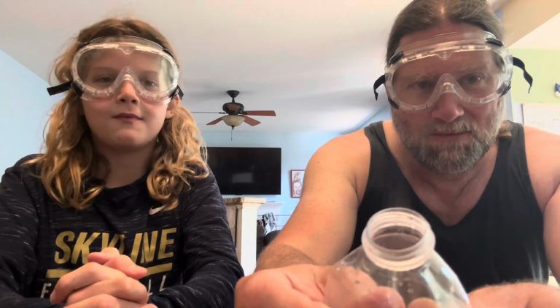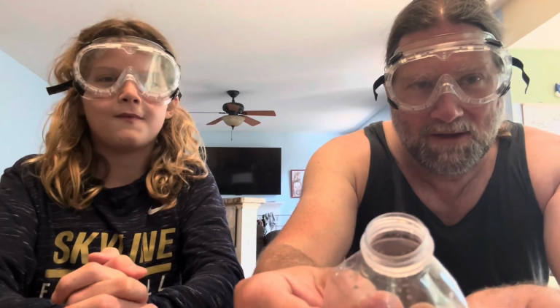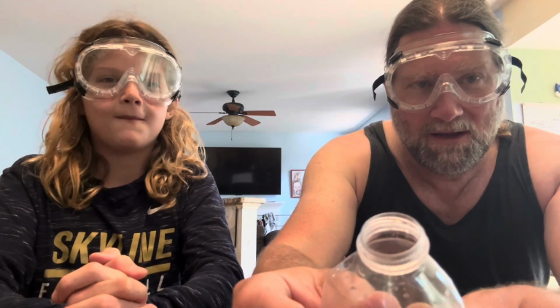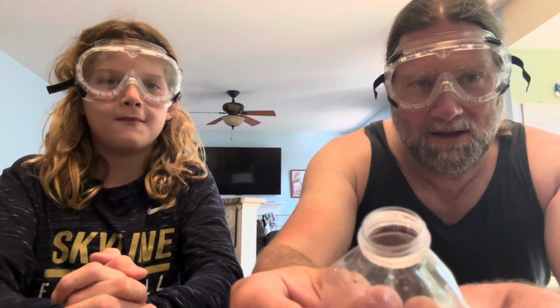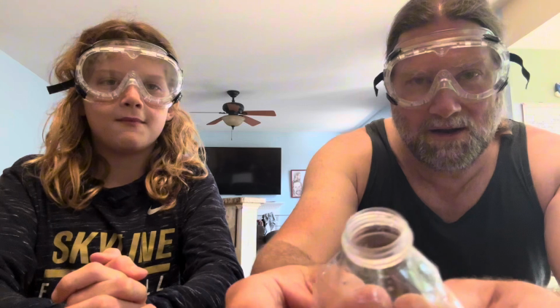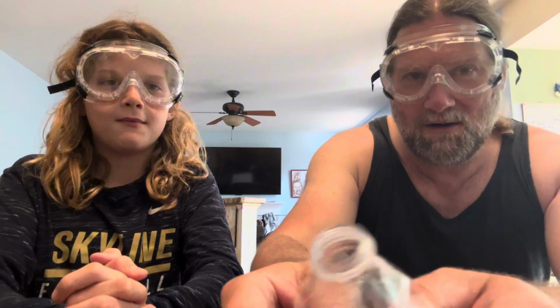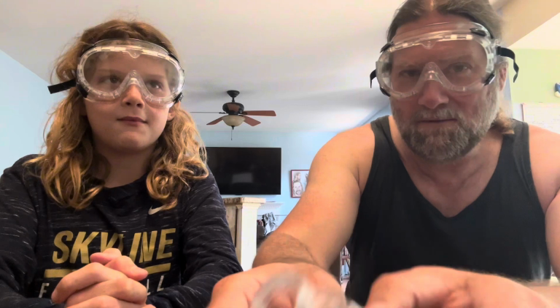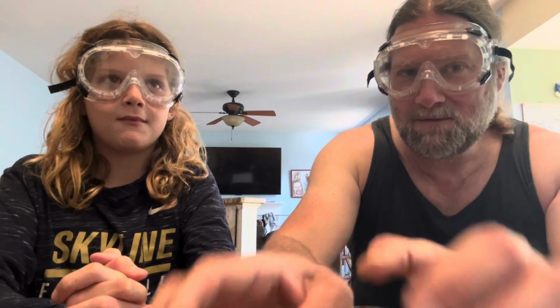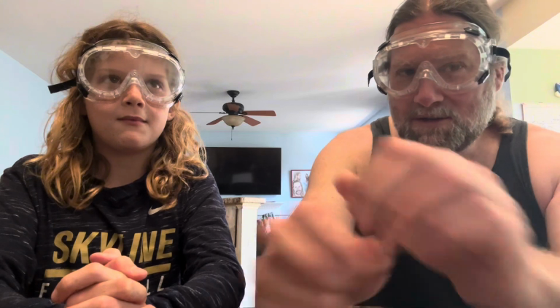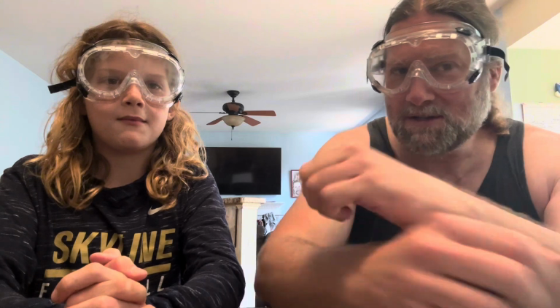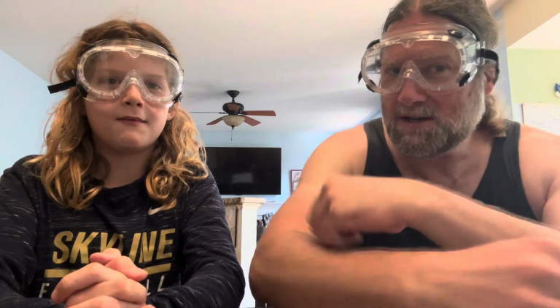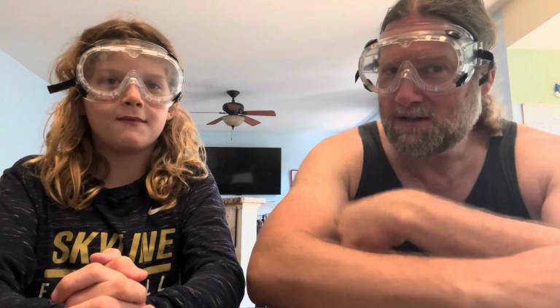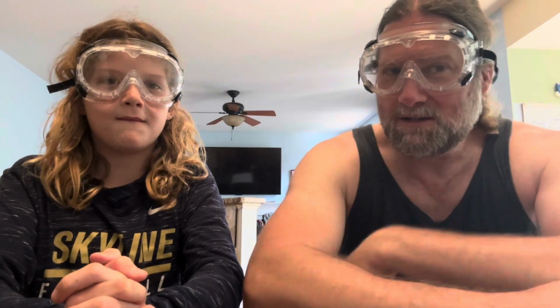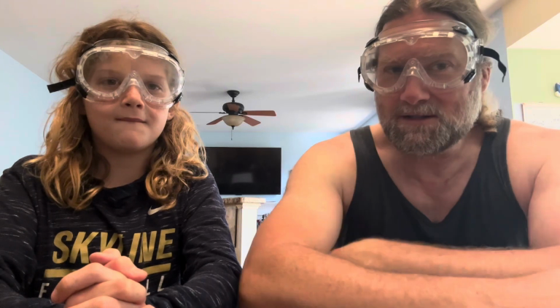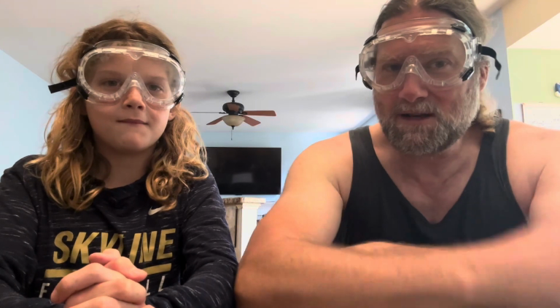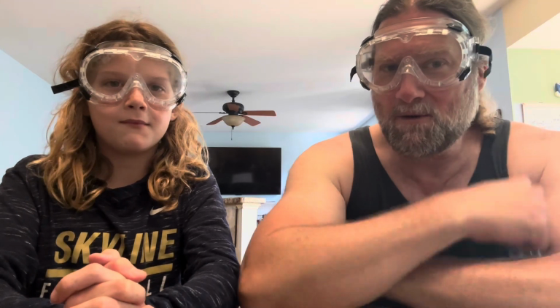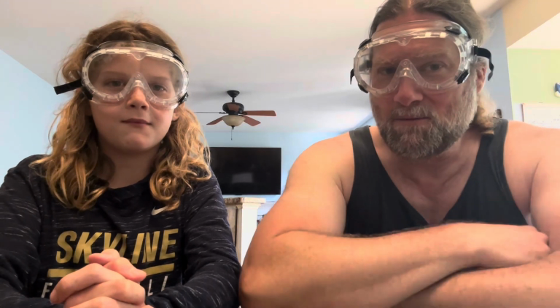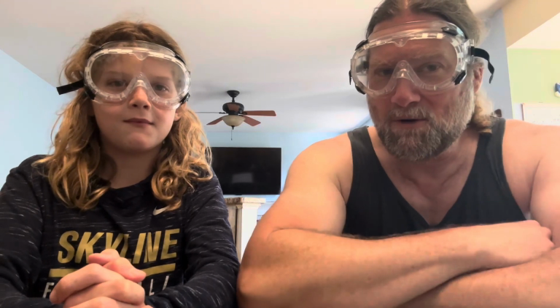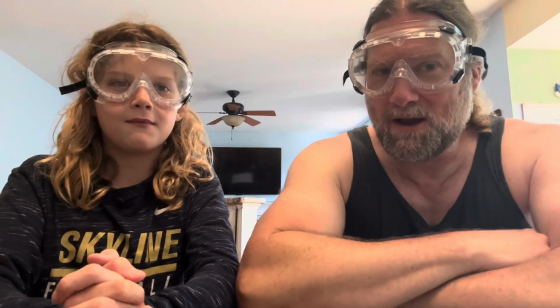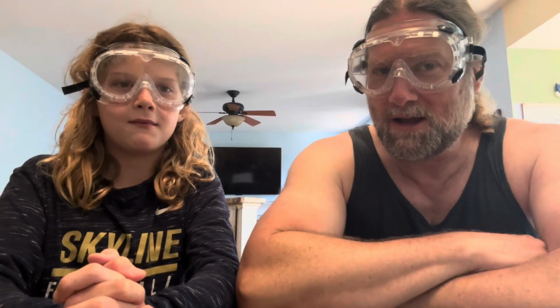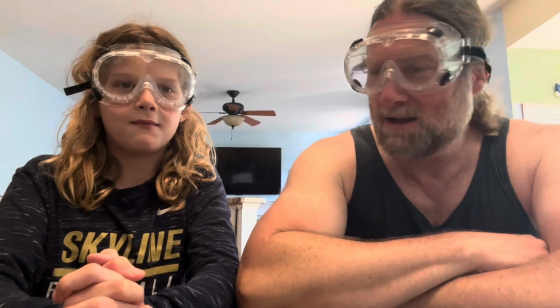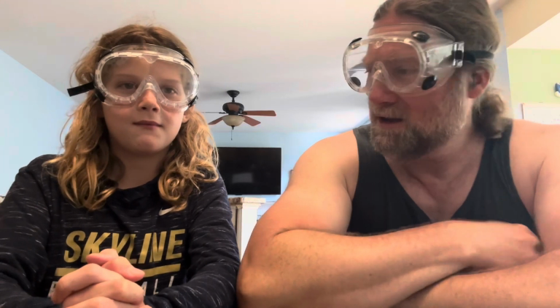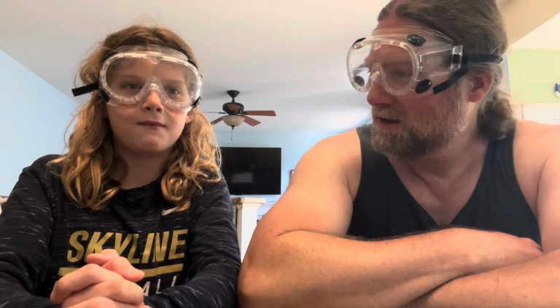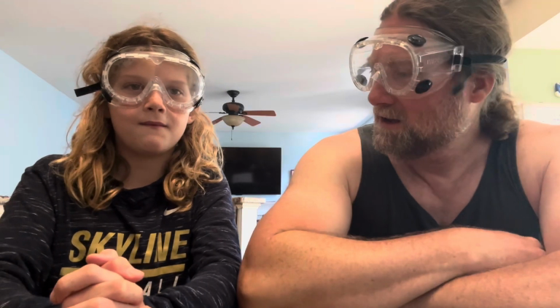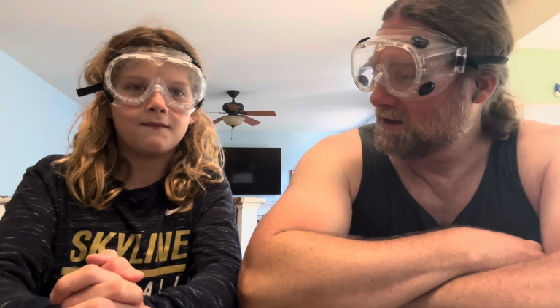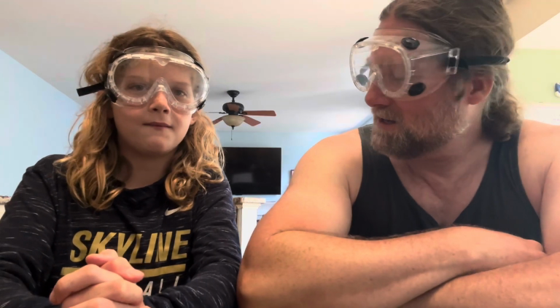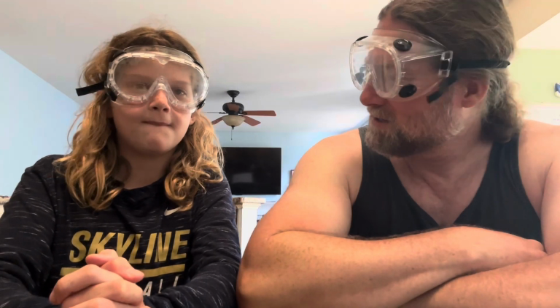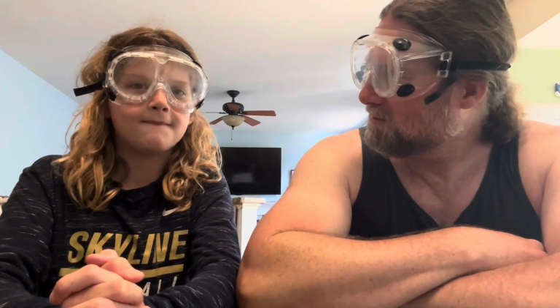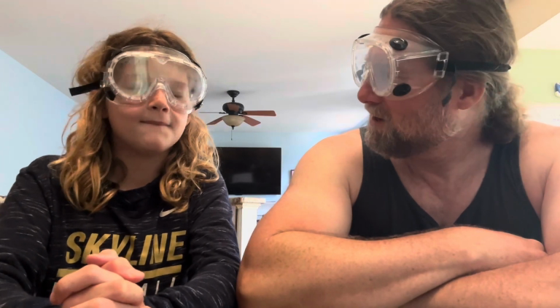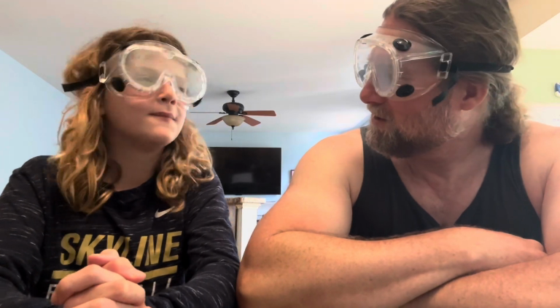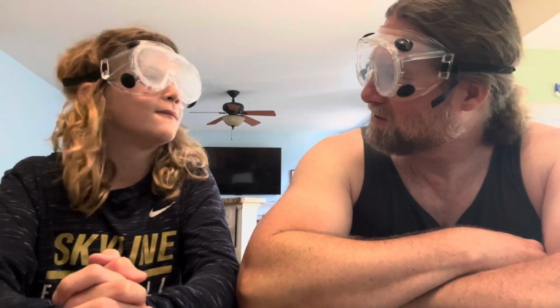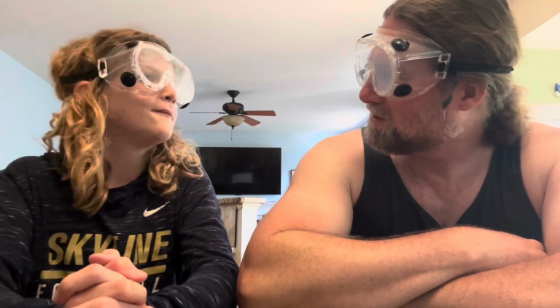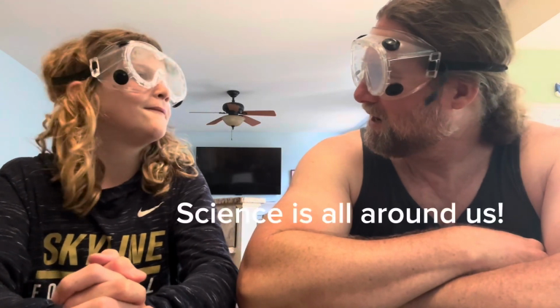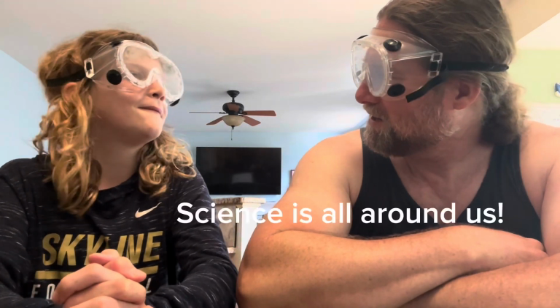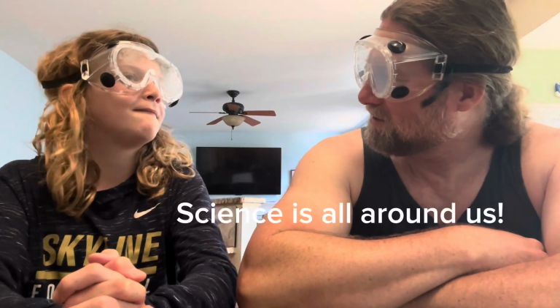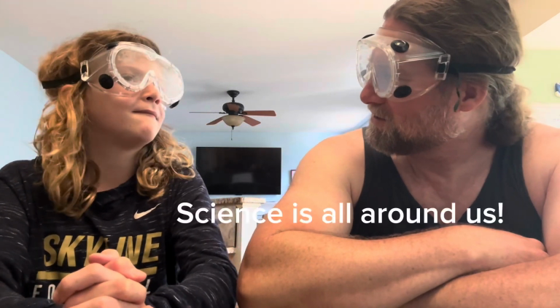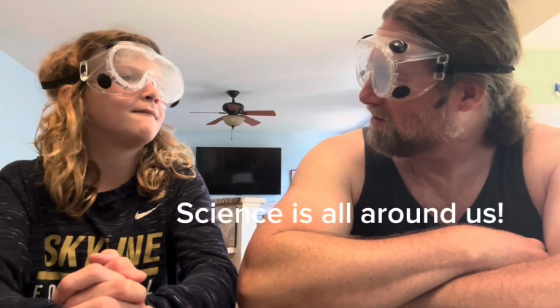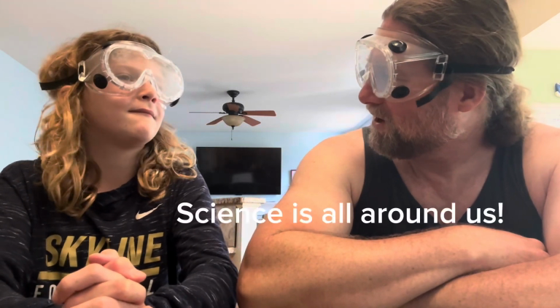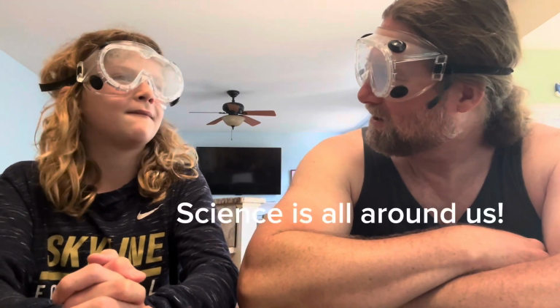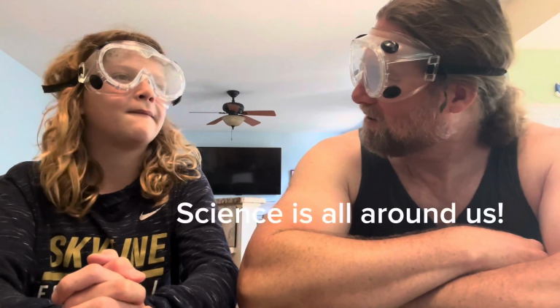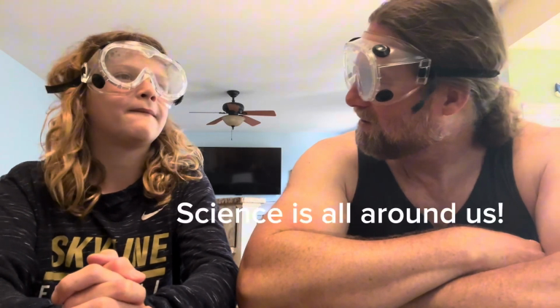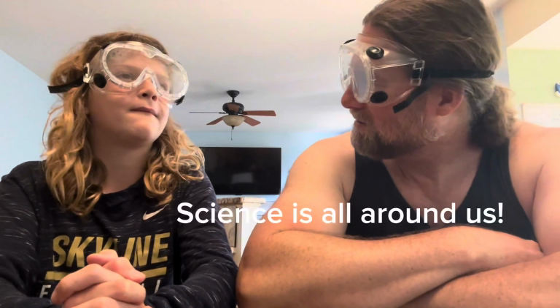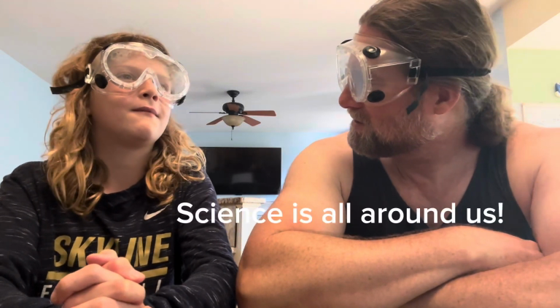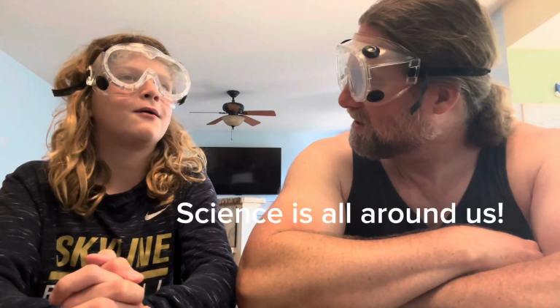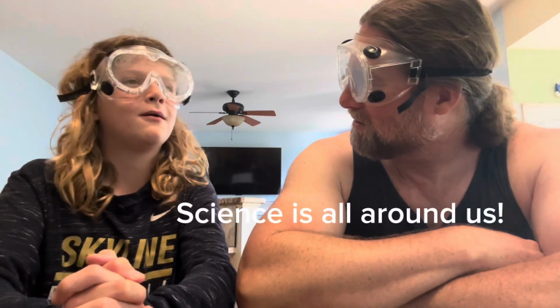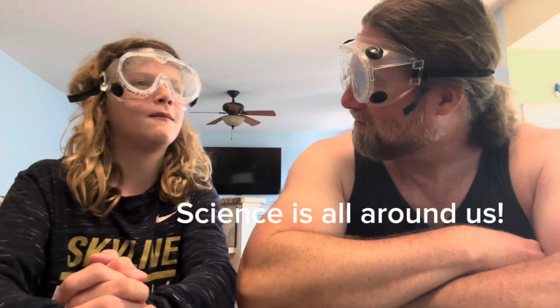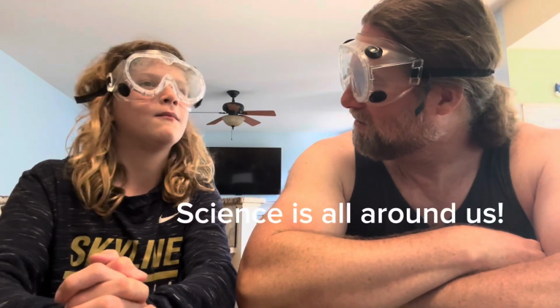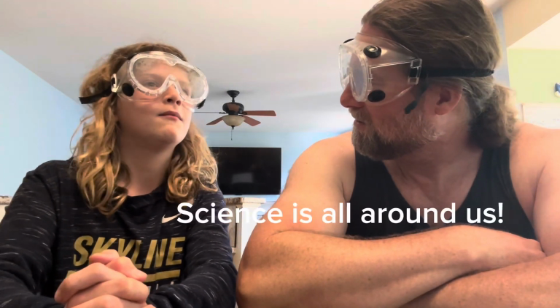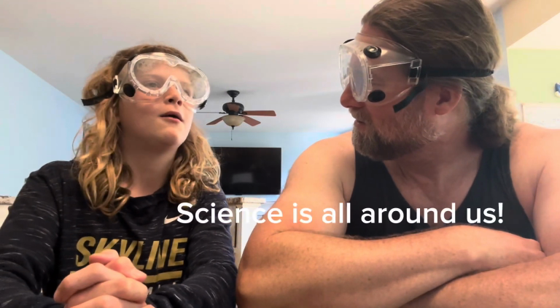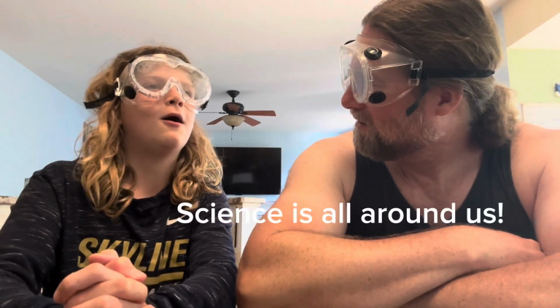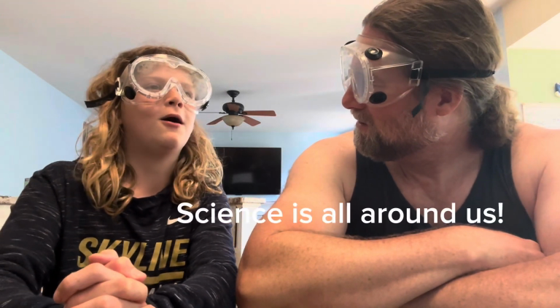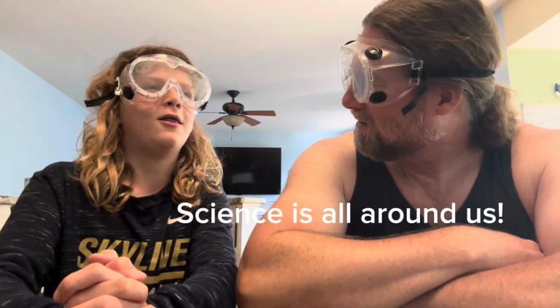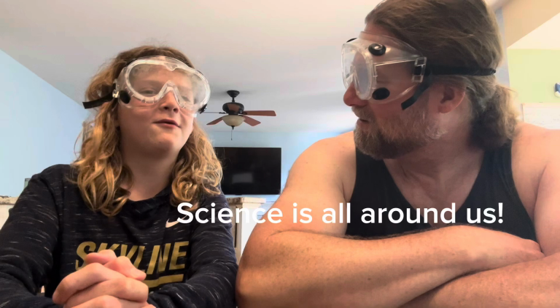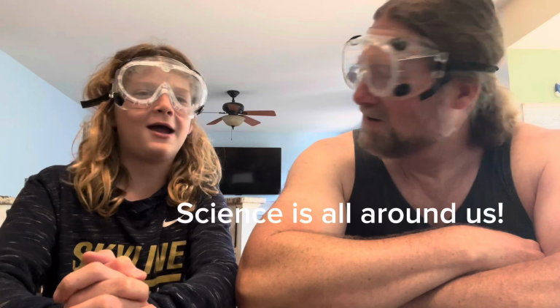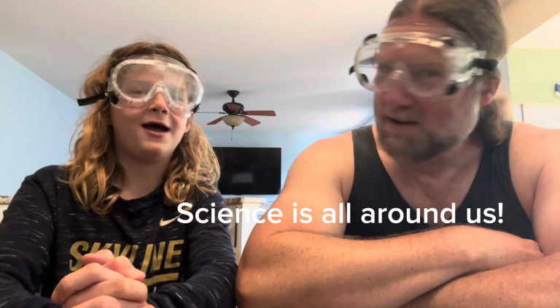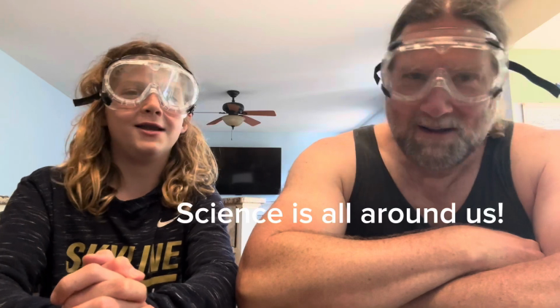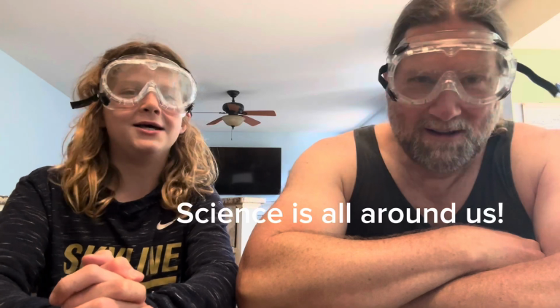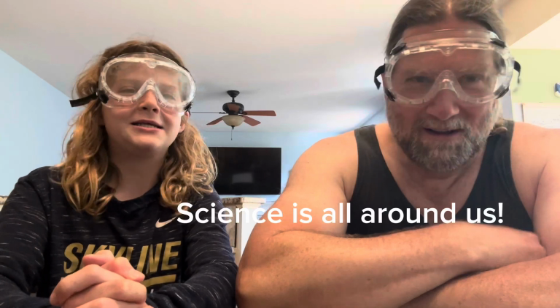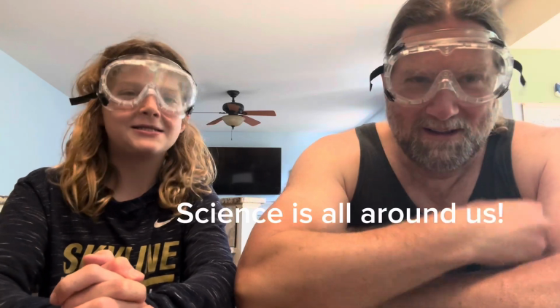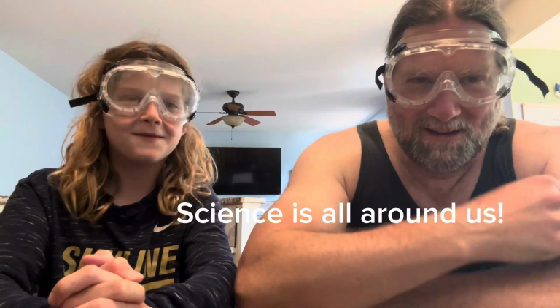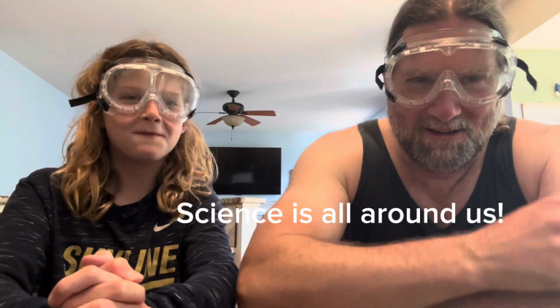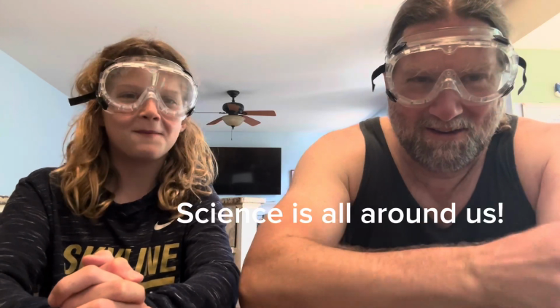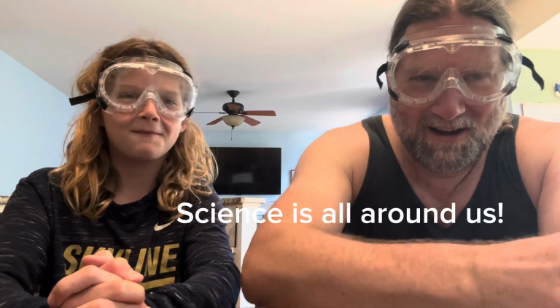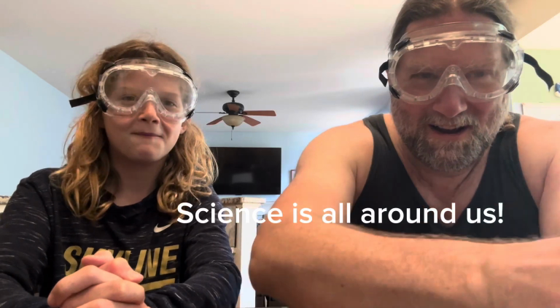Just because it's summer break, it doesn't mean that science is not still all around us. You got it.